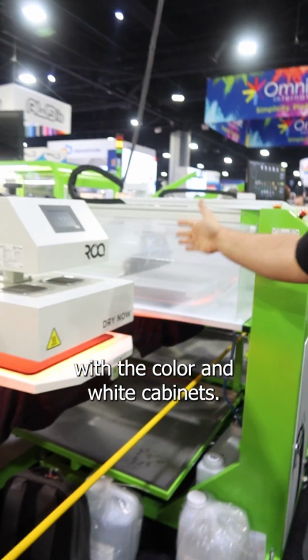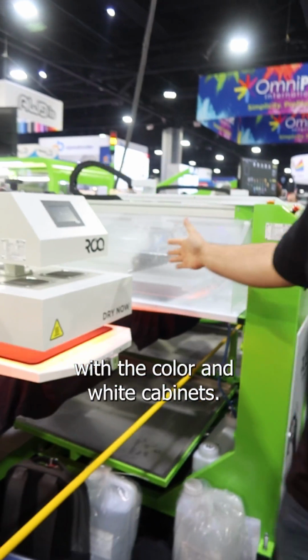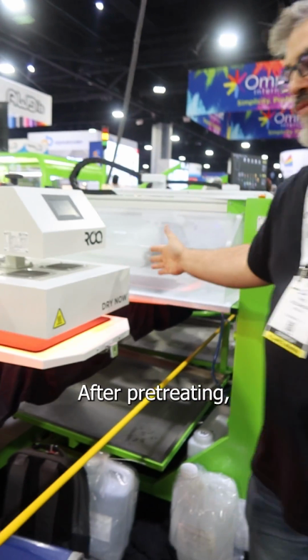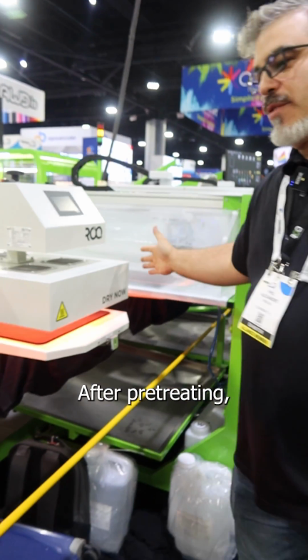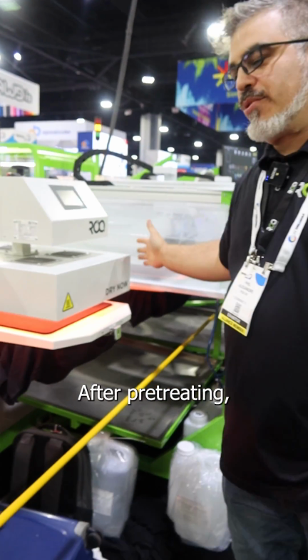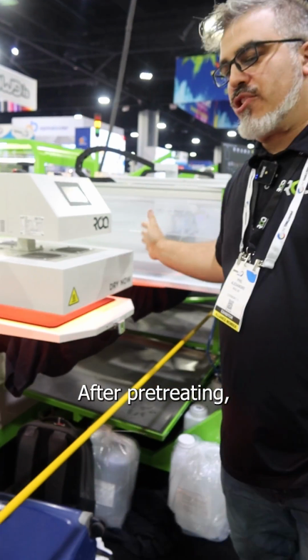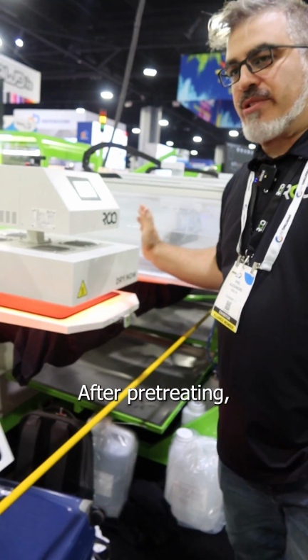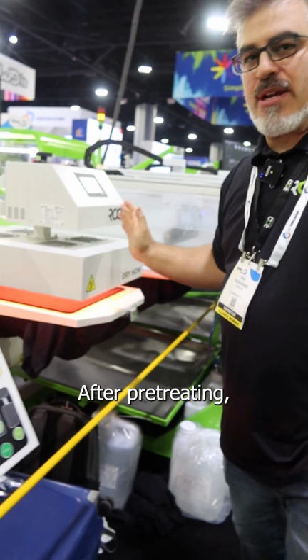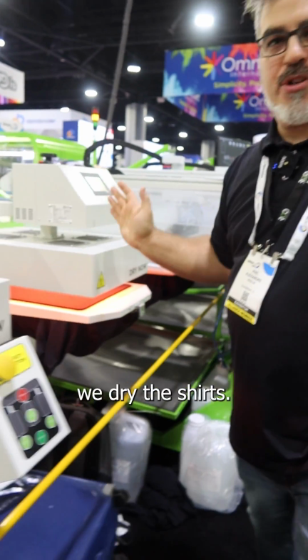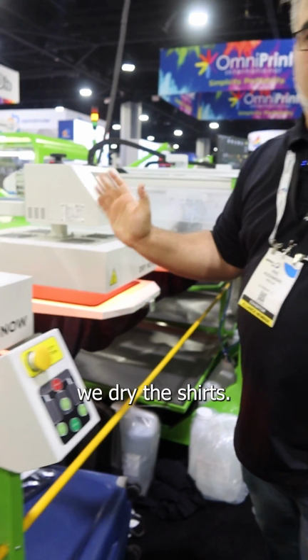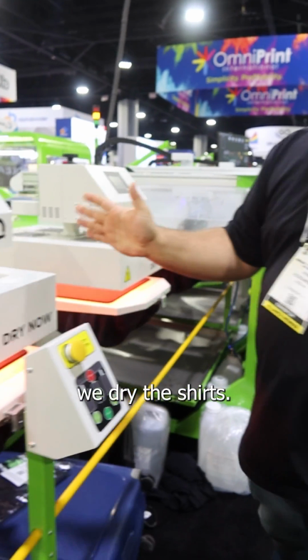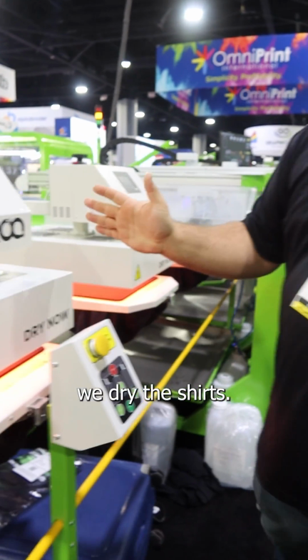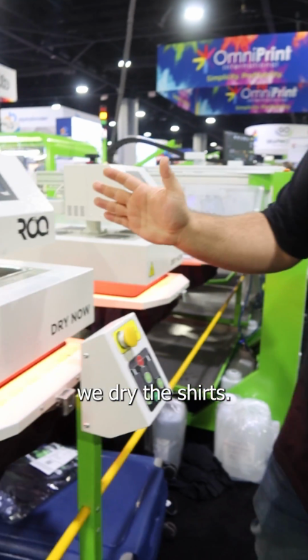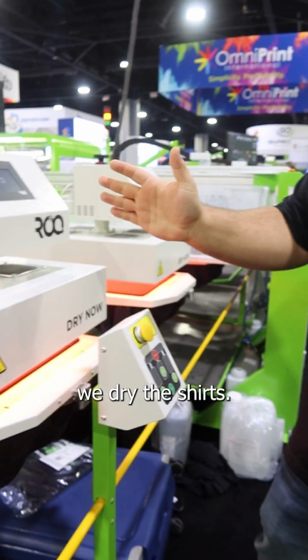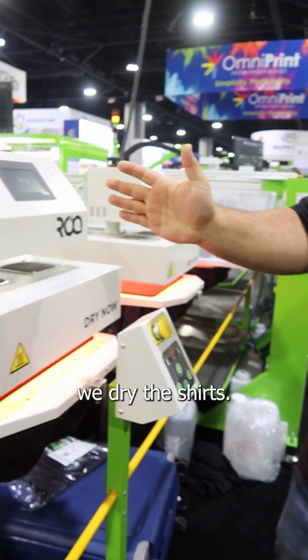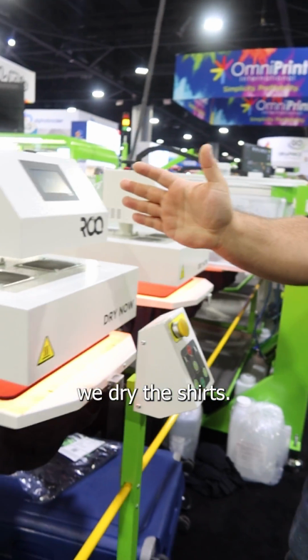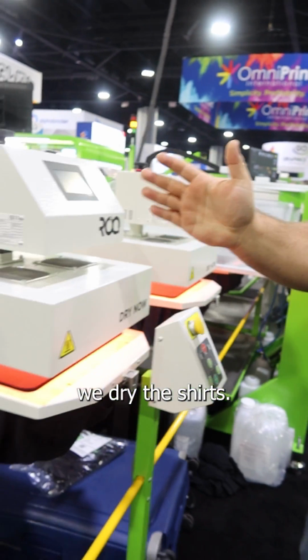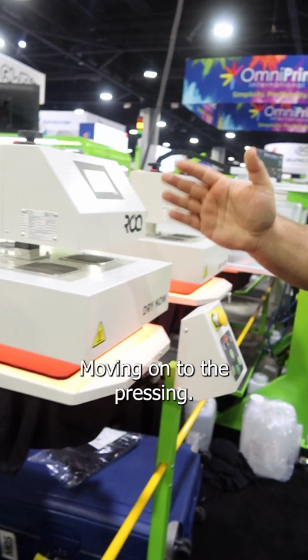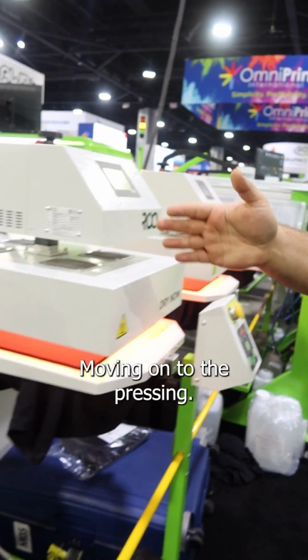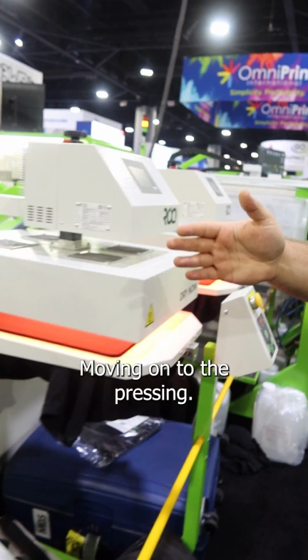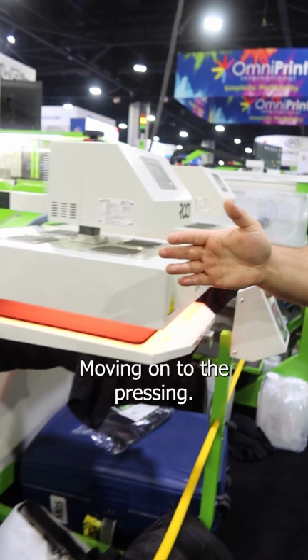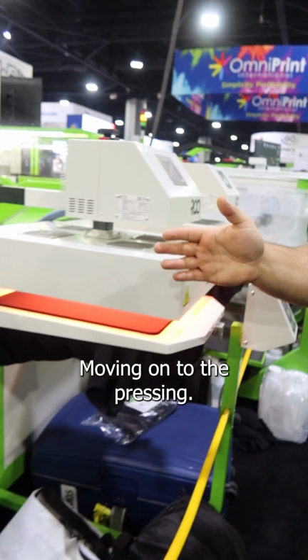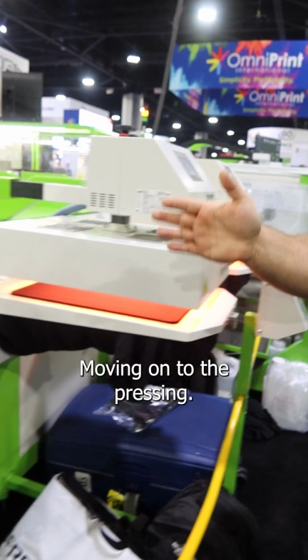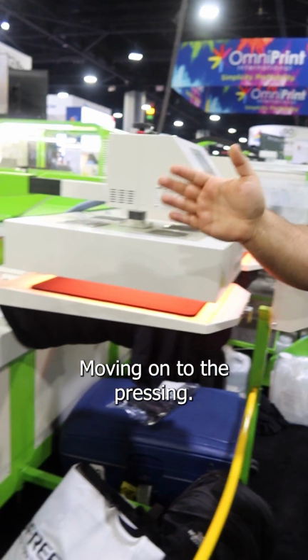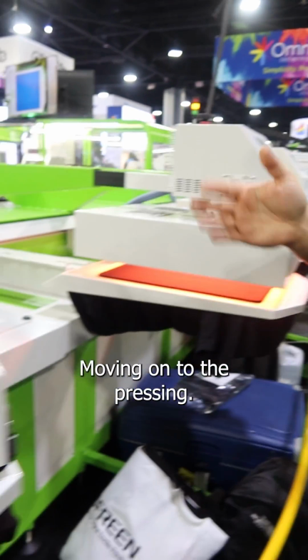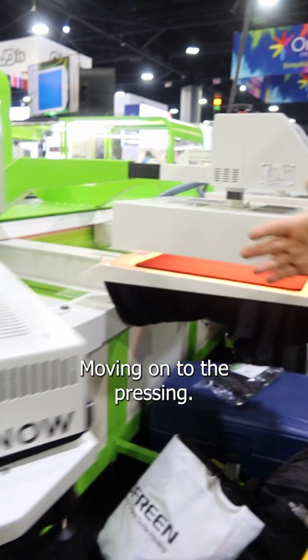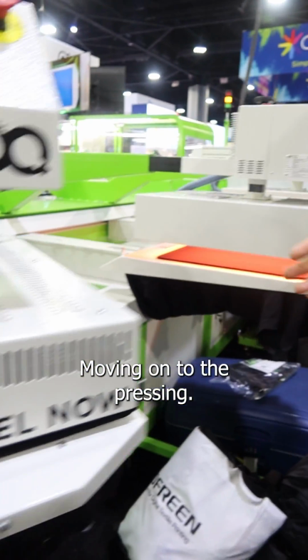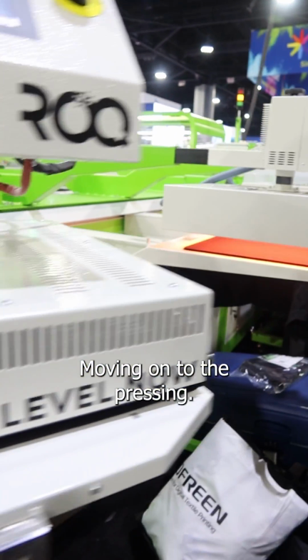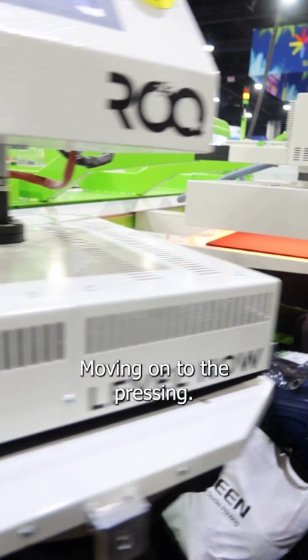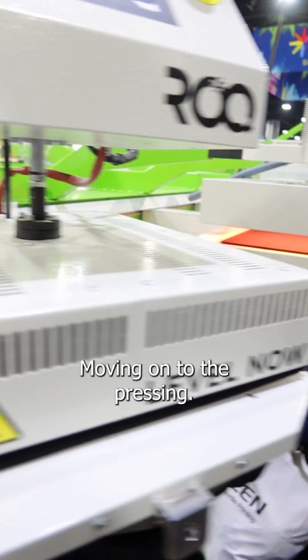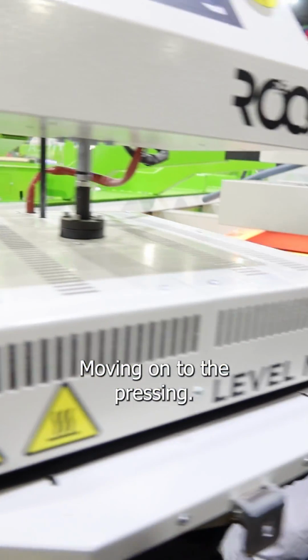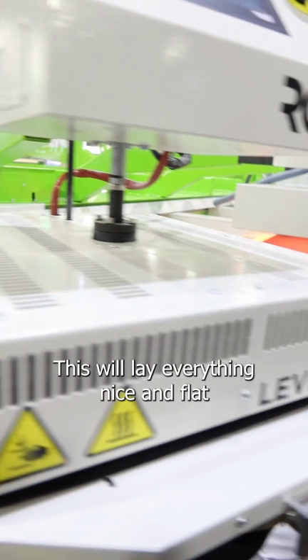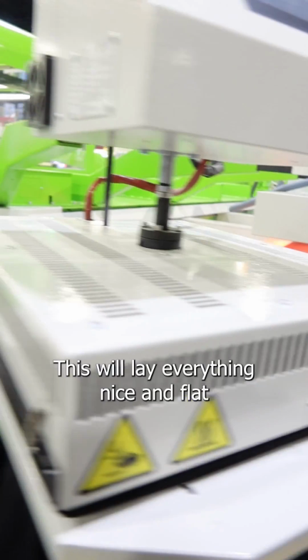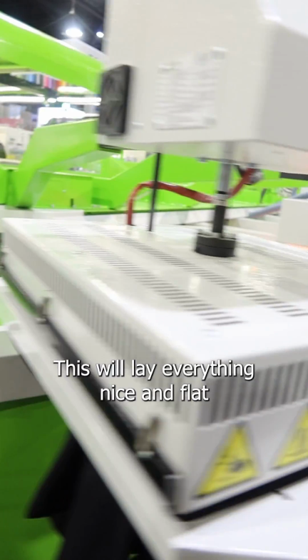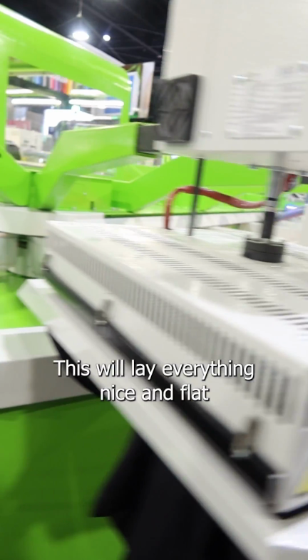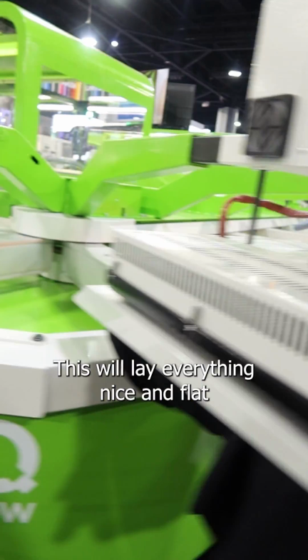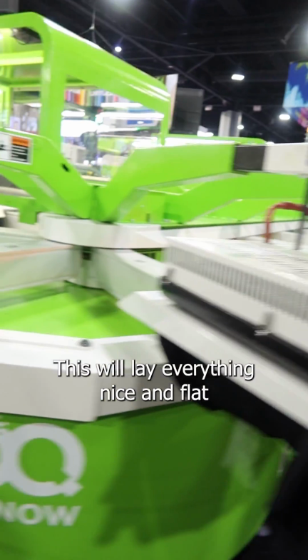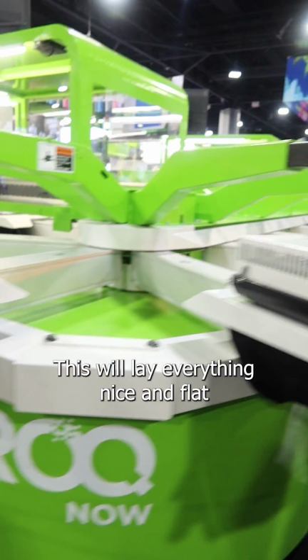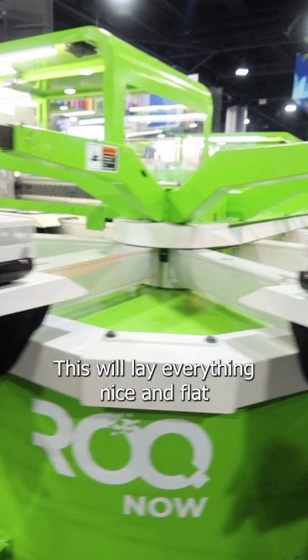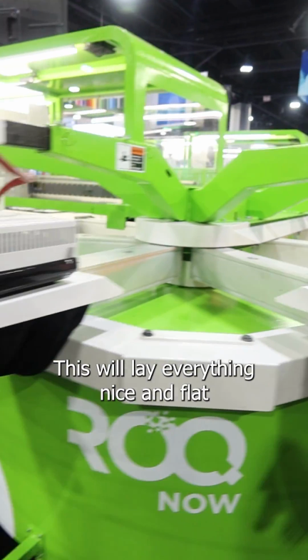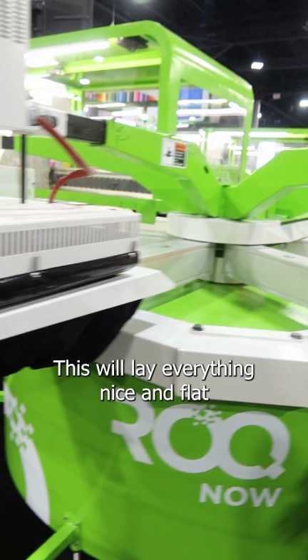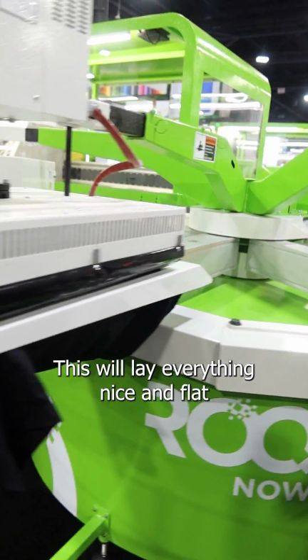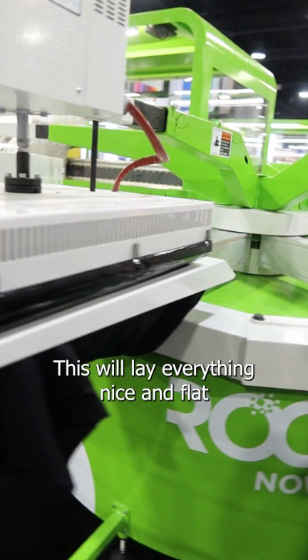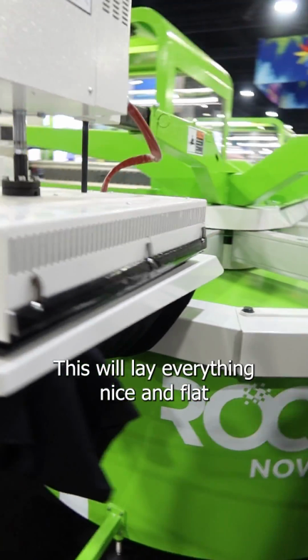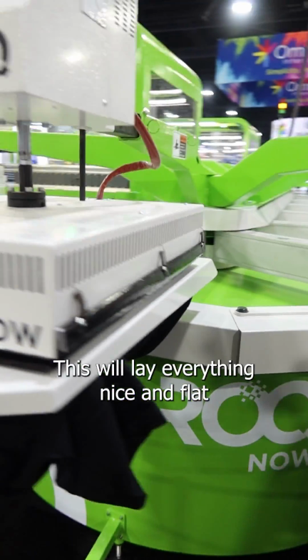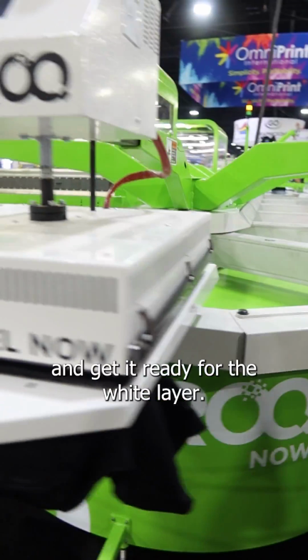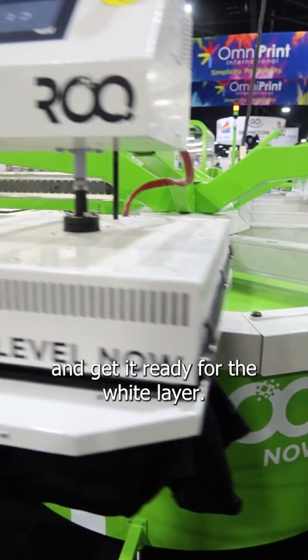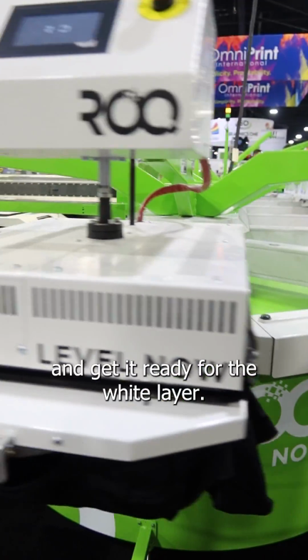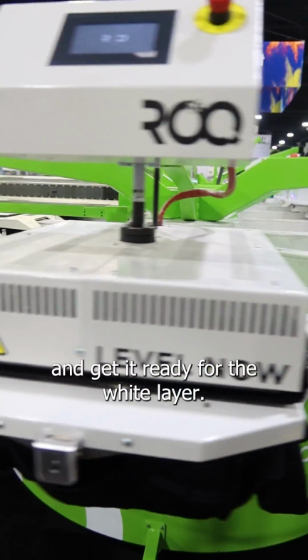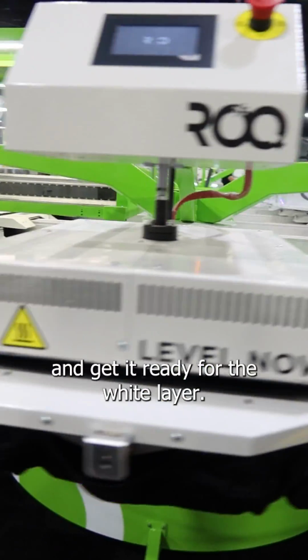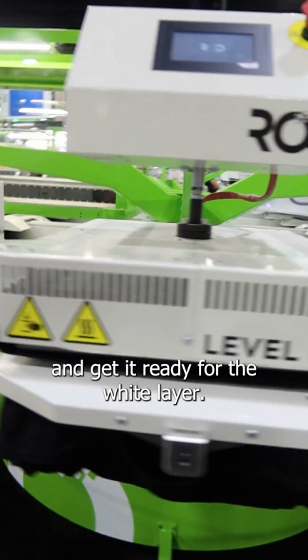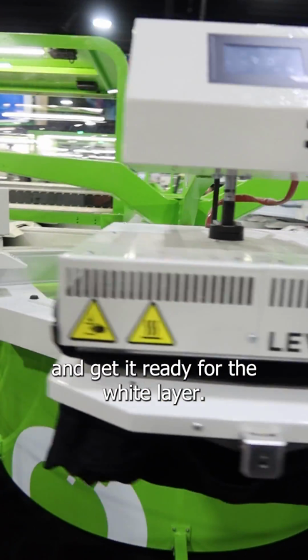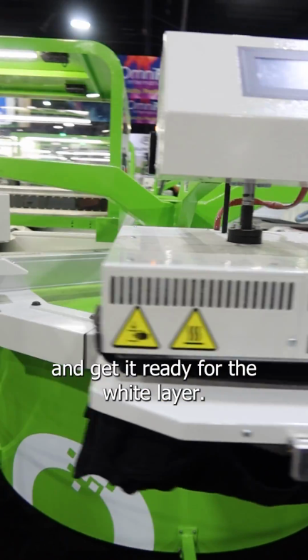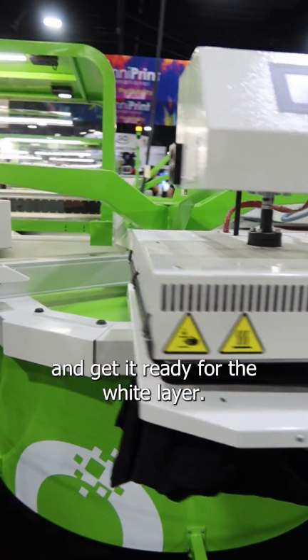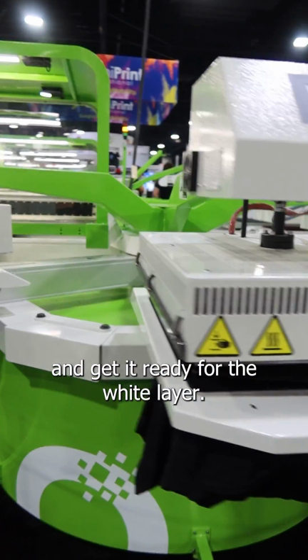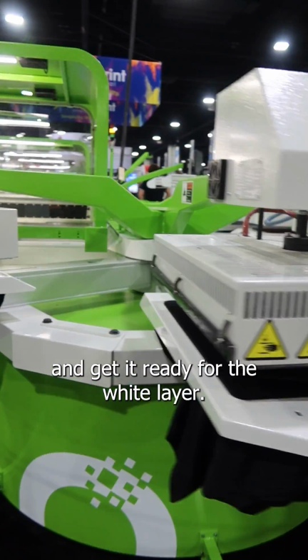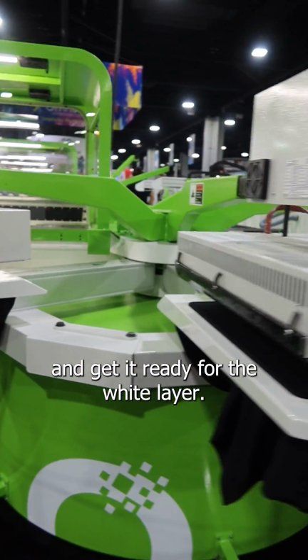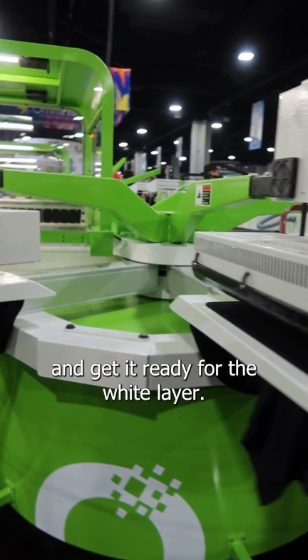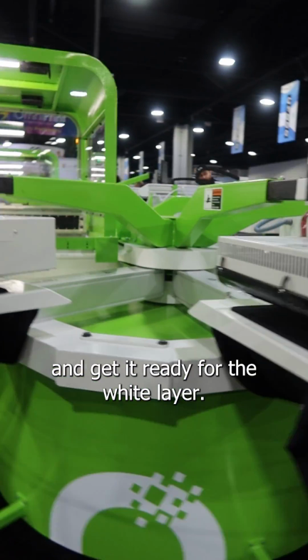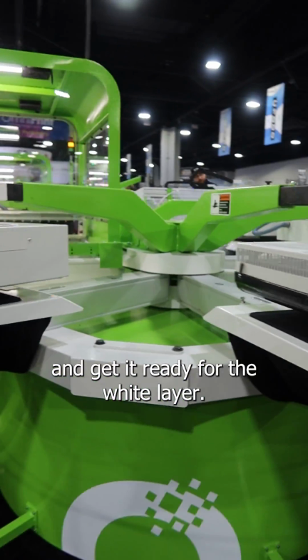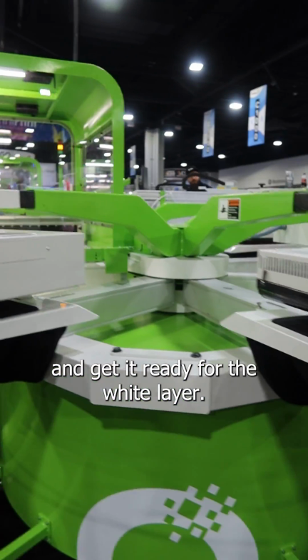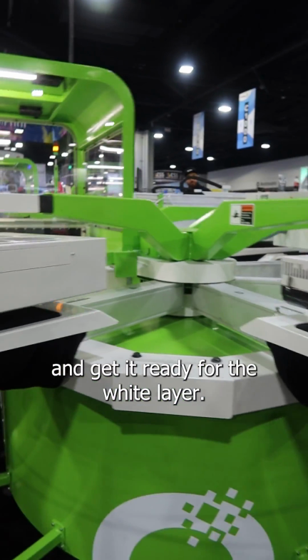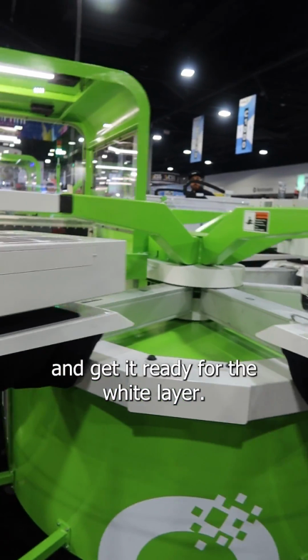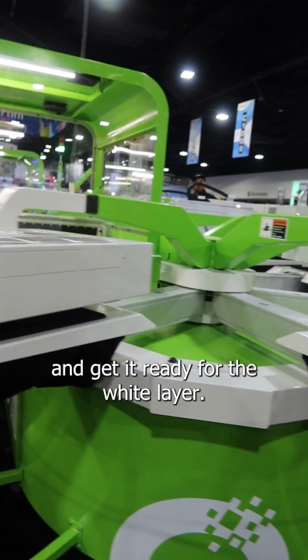After pre-treating, we dry the shirts, moving on to the pressing. This will lay everything nice and flat and get it ready for the white layer.